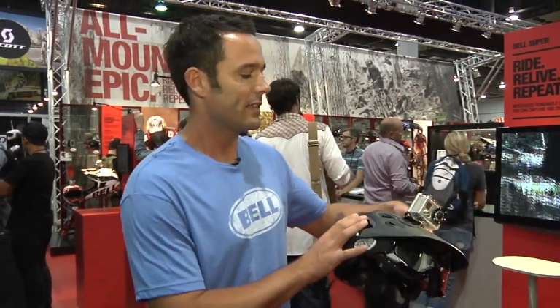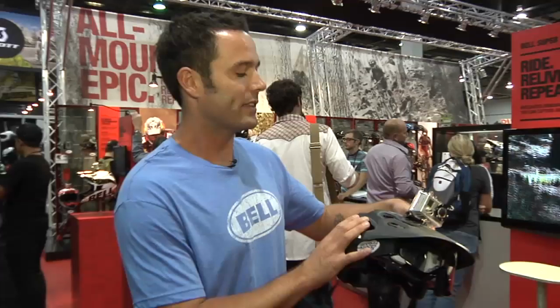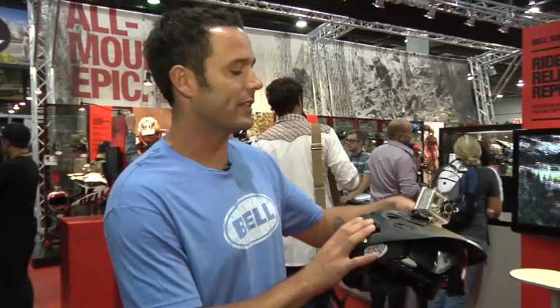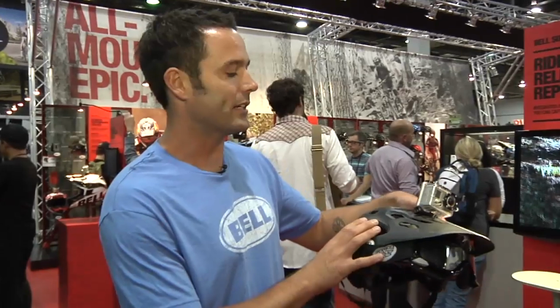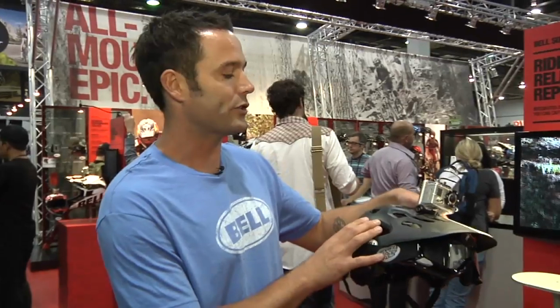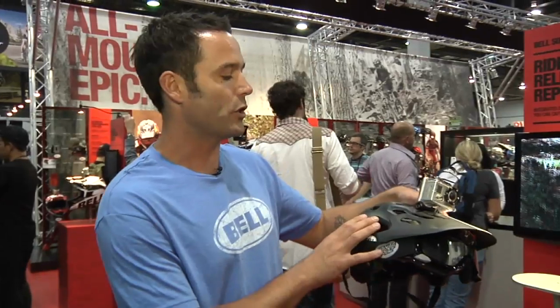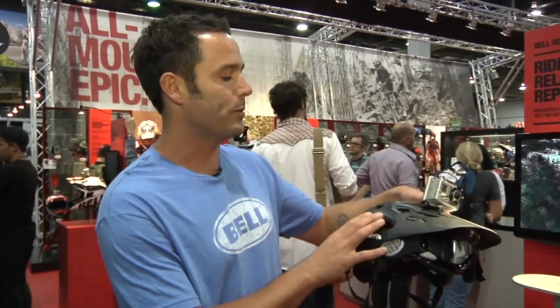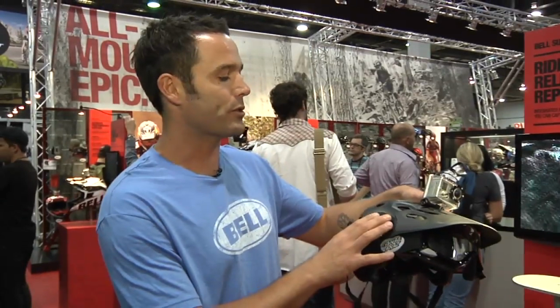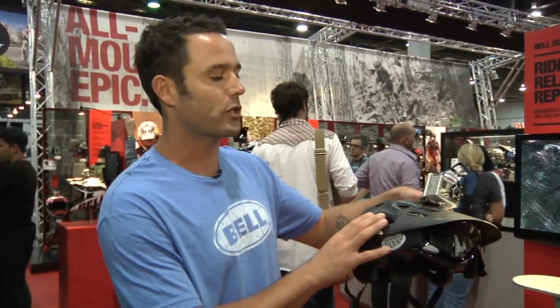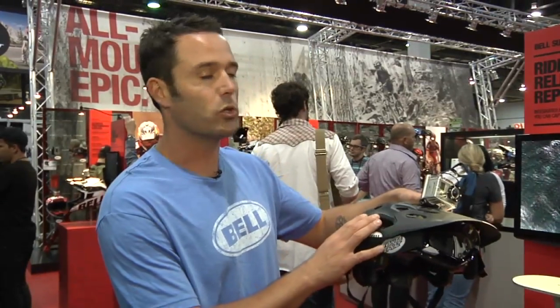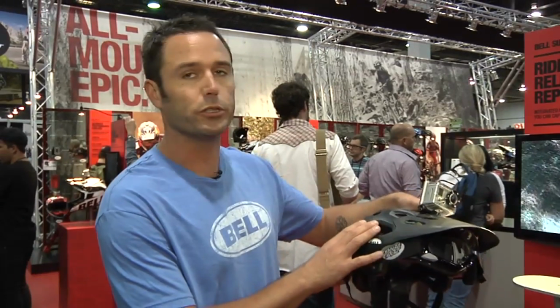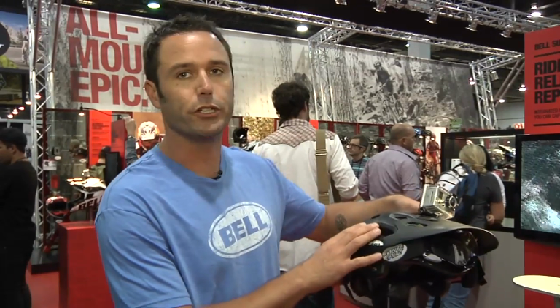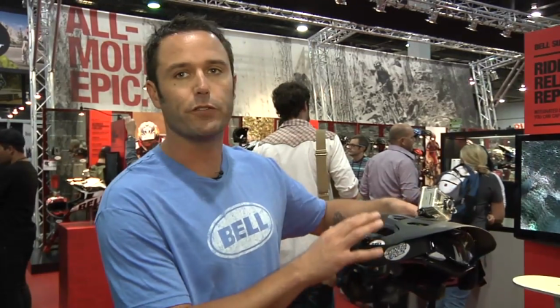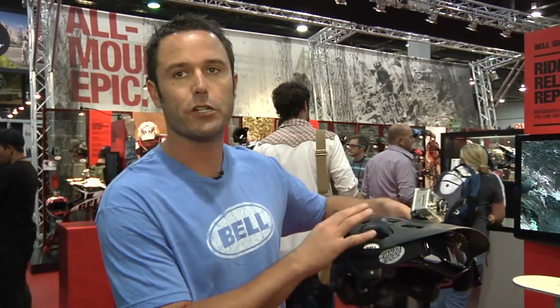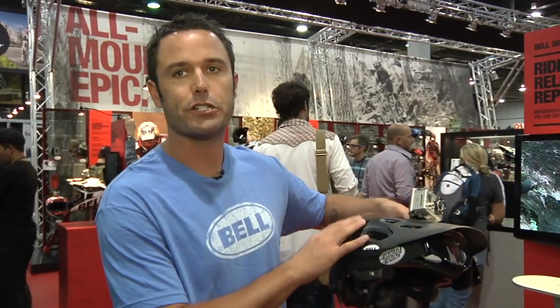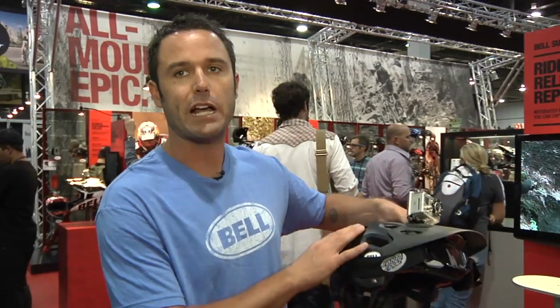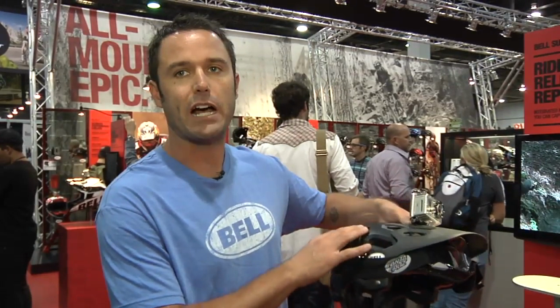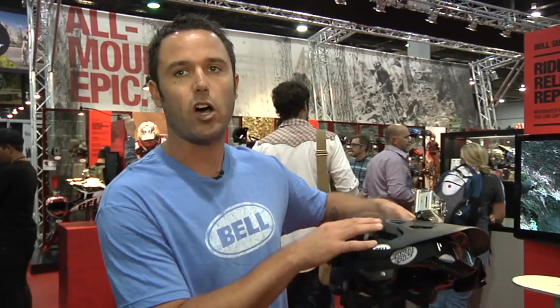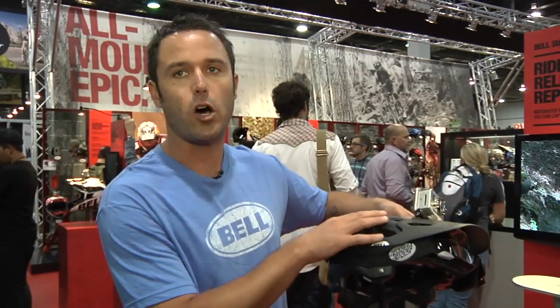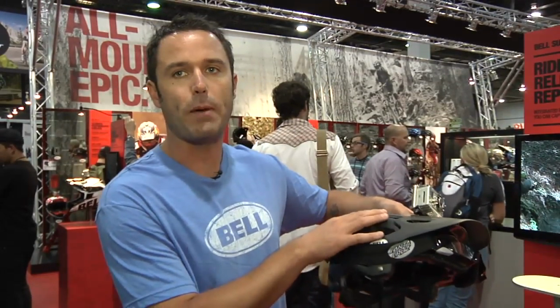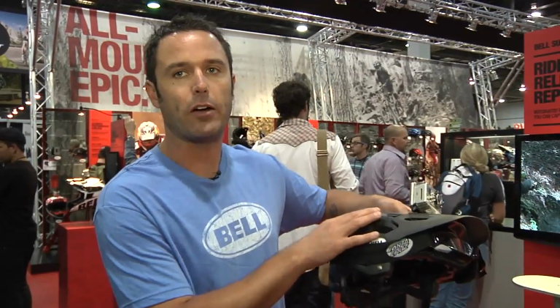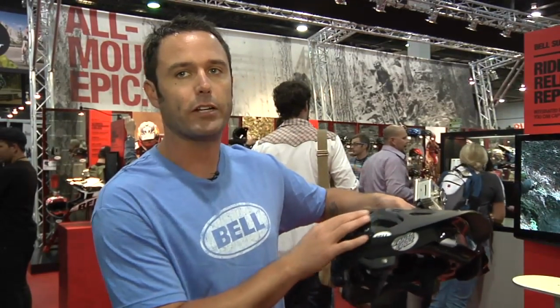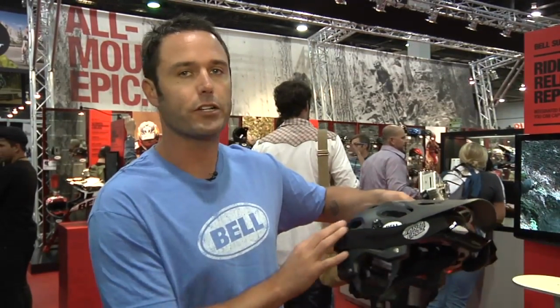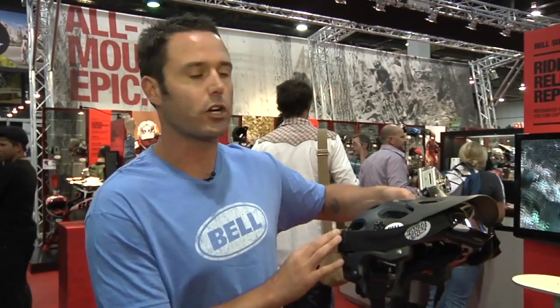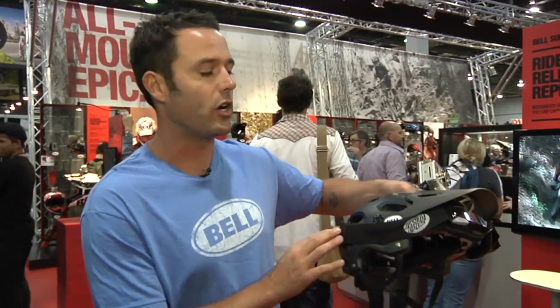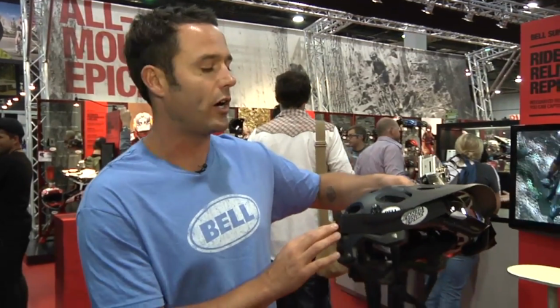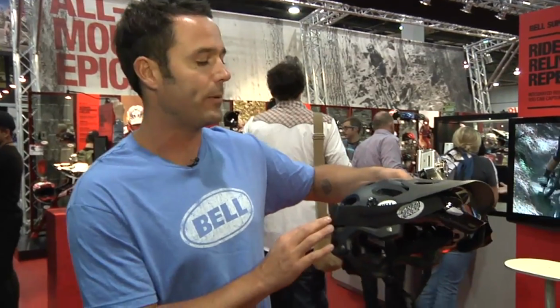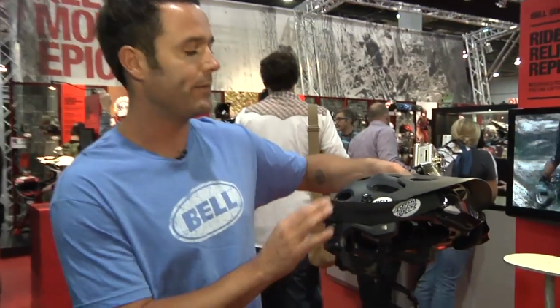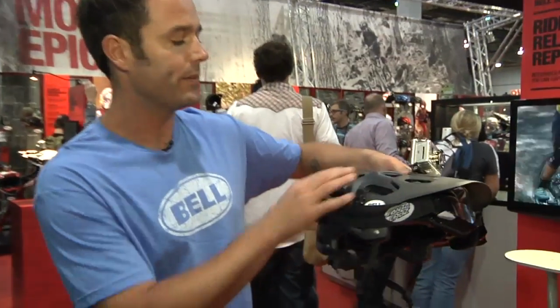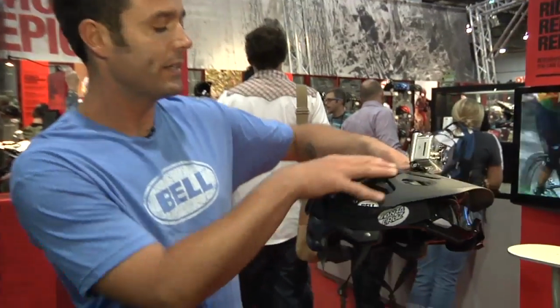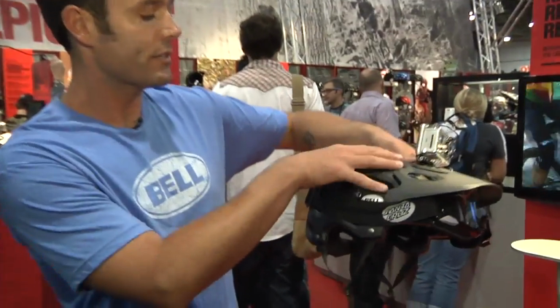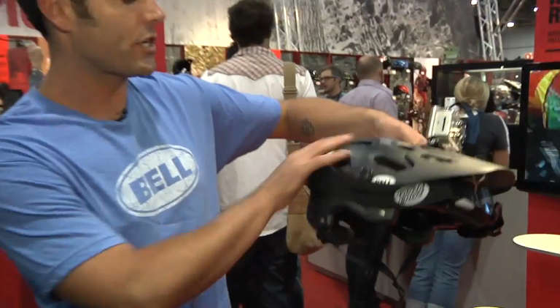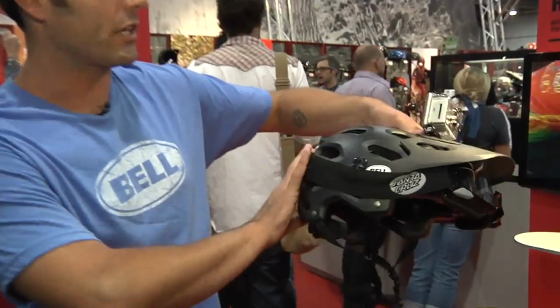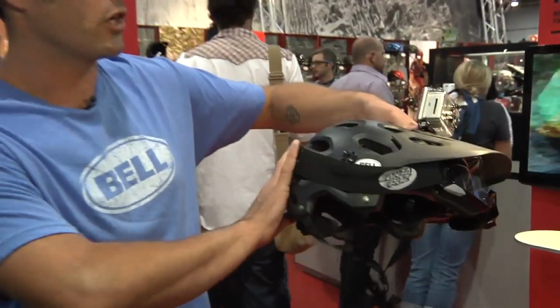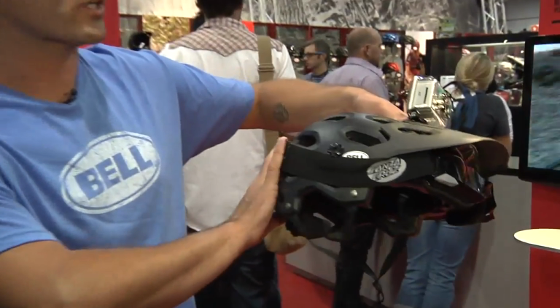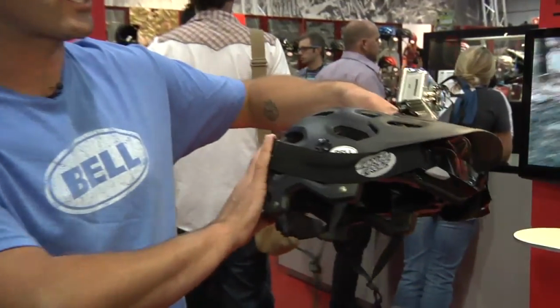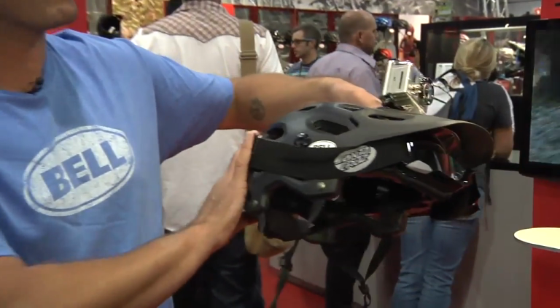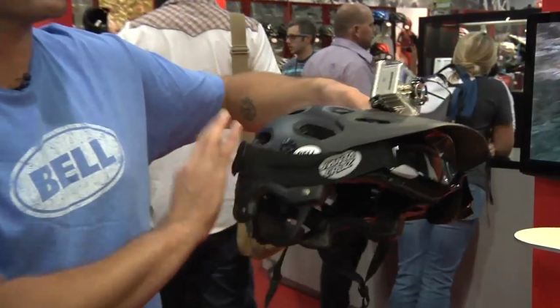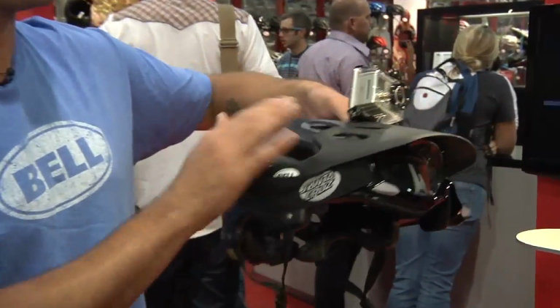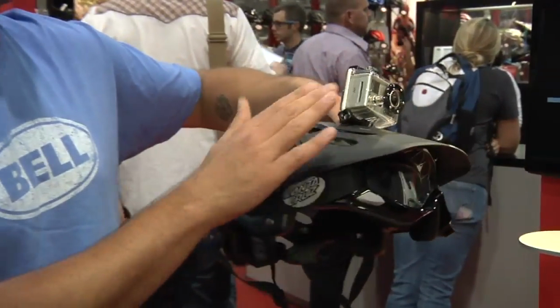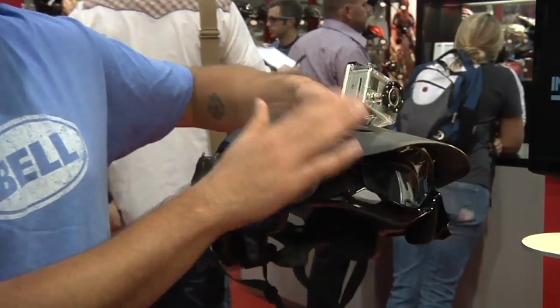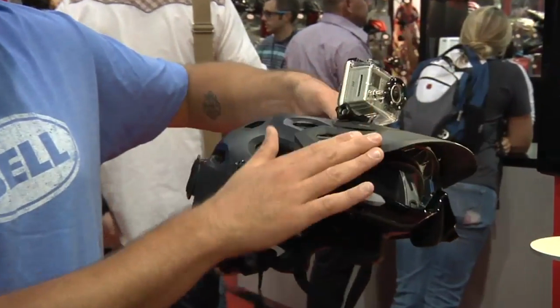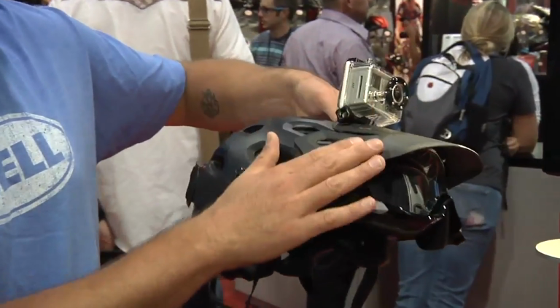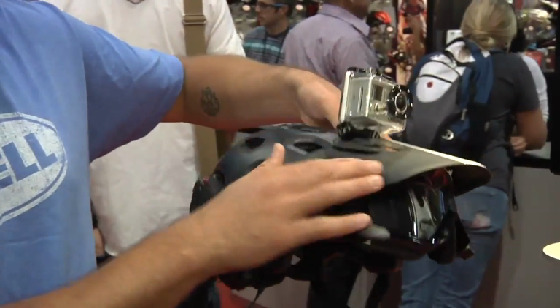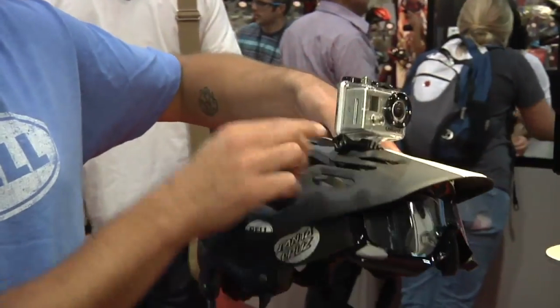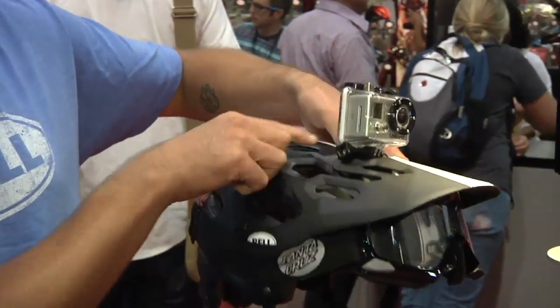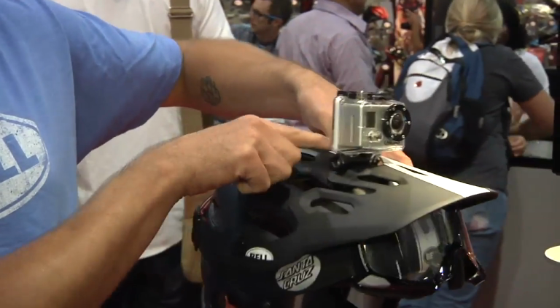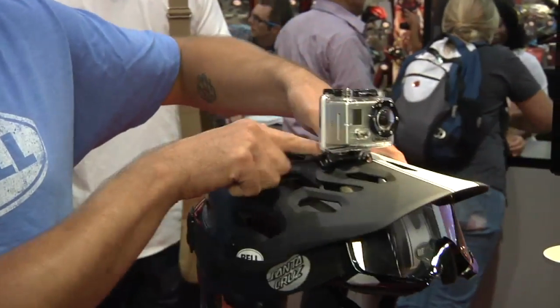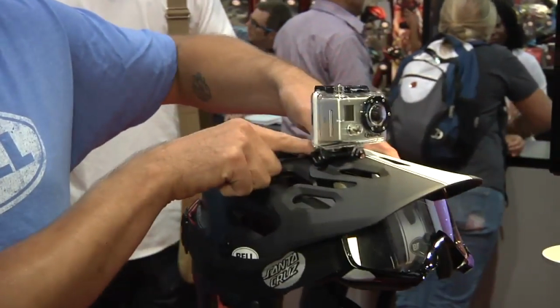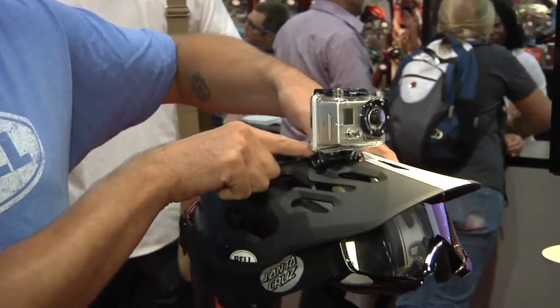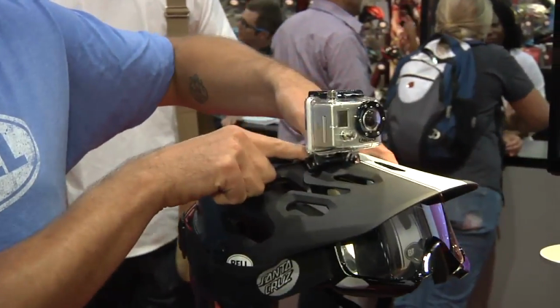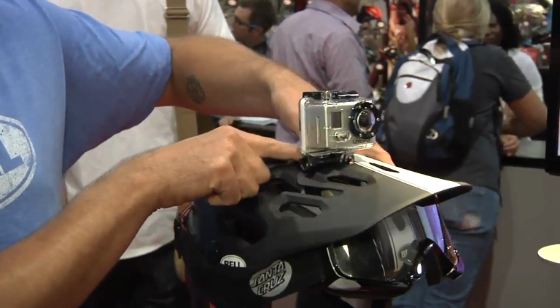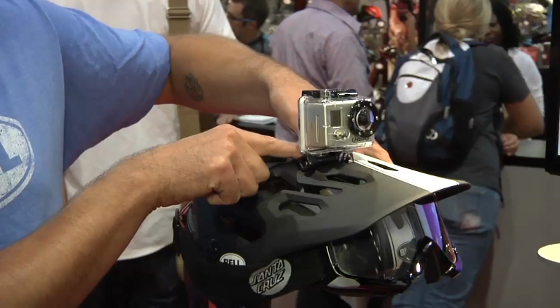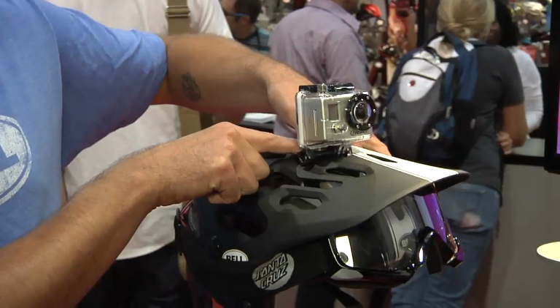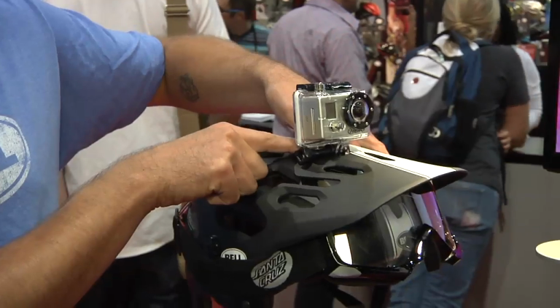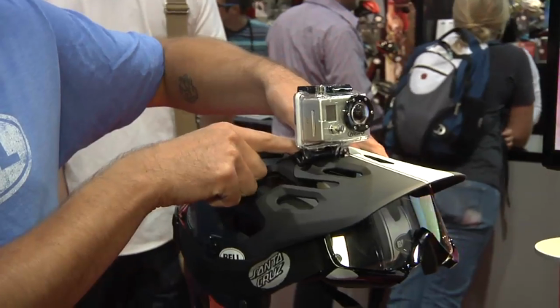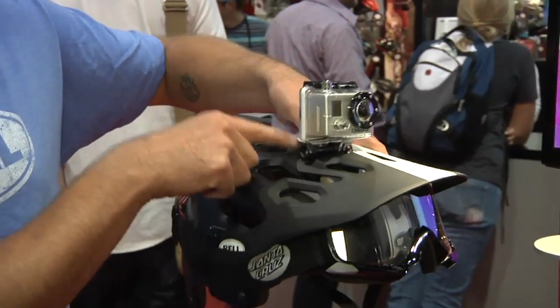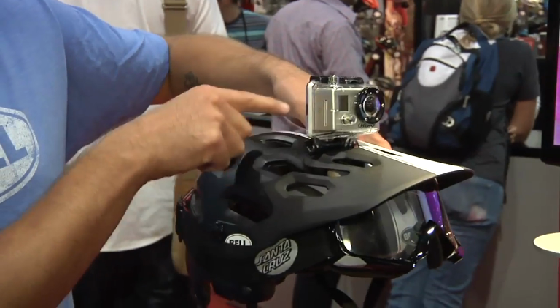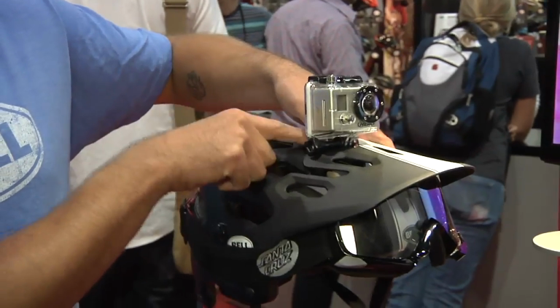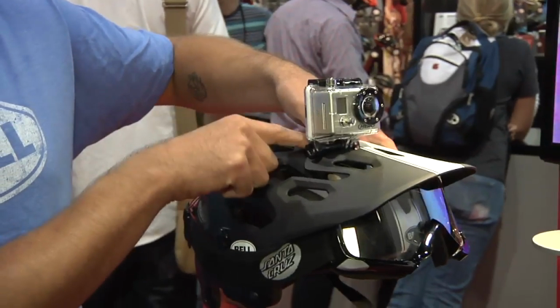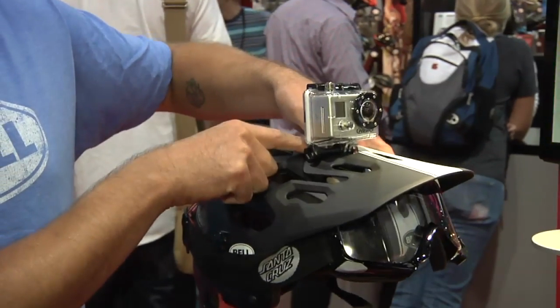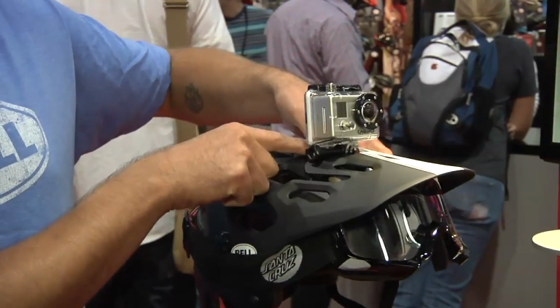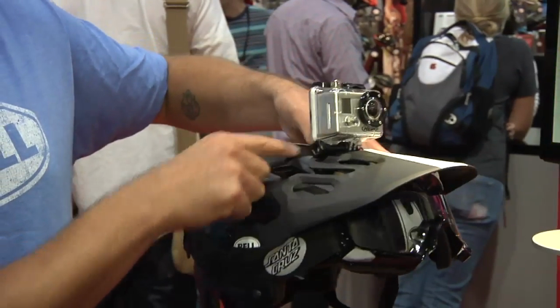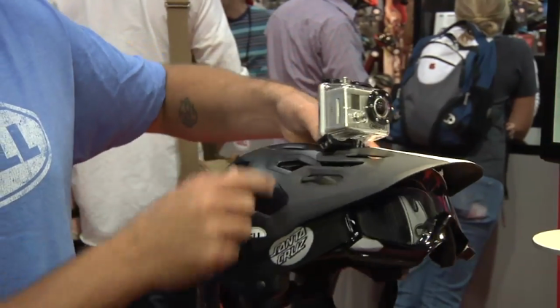The Super is a cool new versatile all-mountain enduro helmet. It's got lower coverage, it's got a visor, and it's got a camera mount that works for a GoPro.